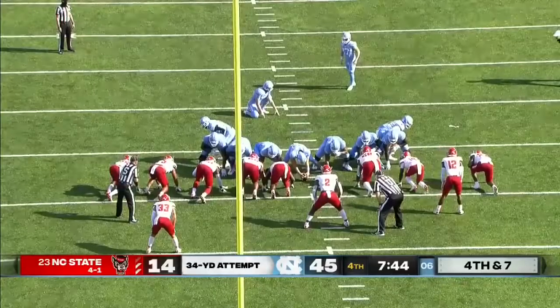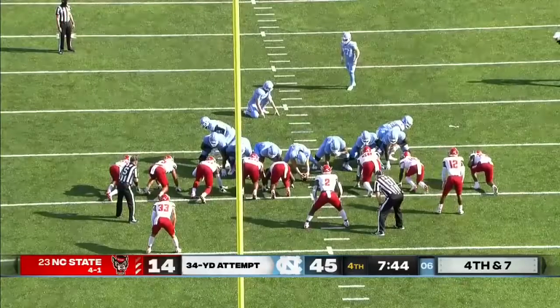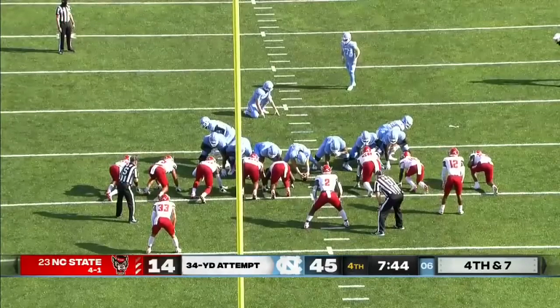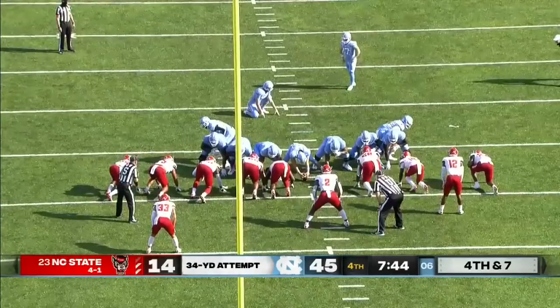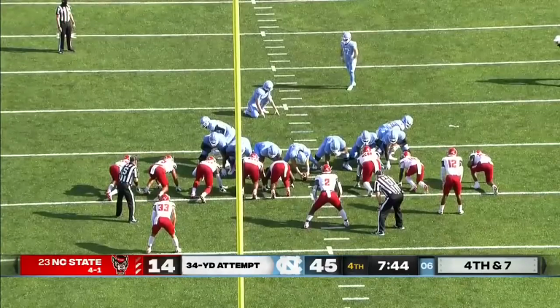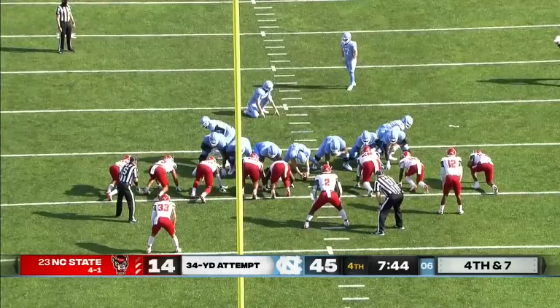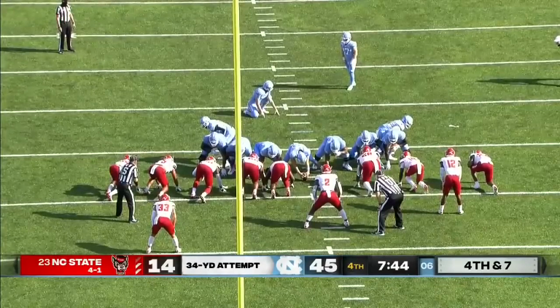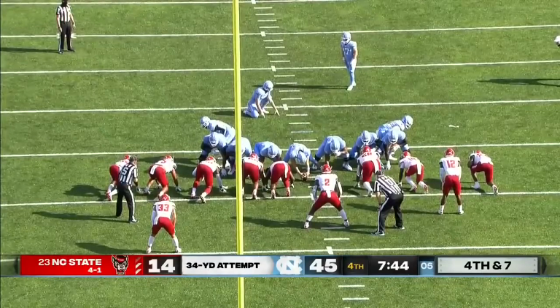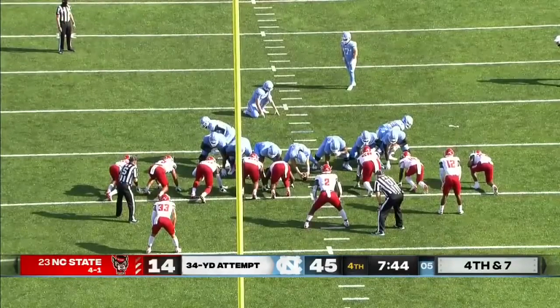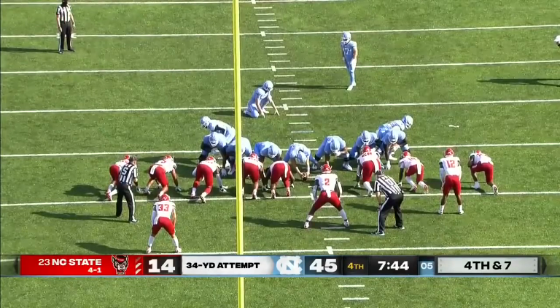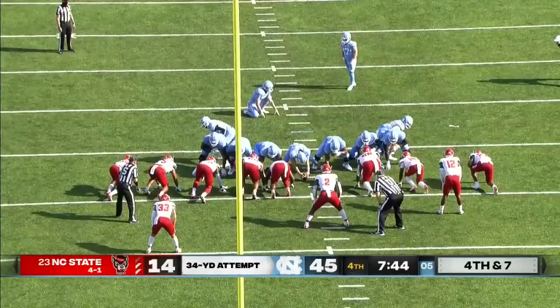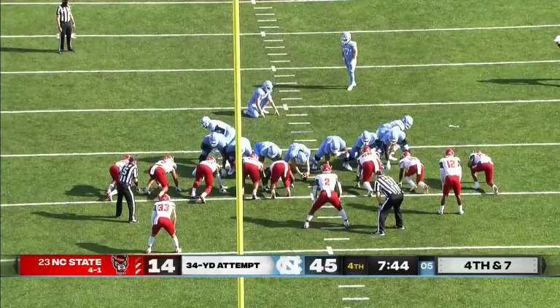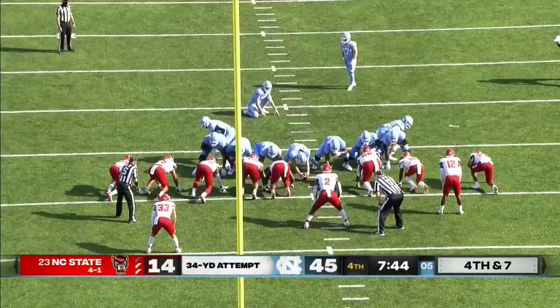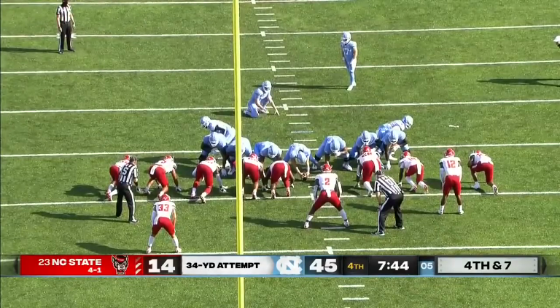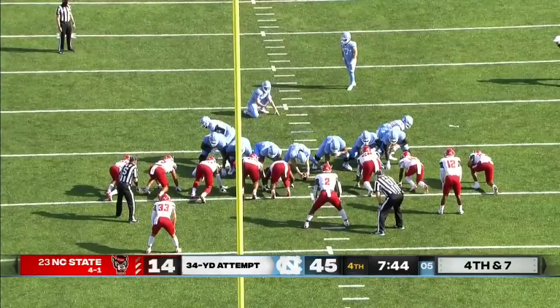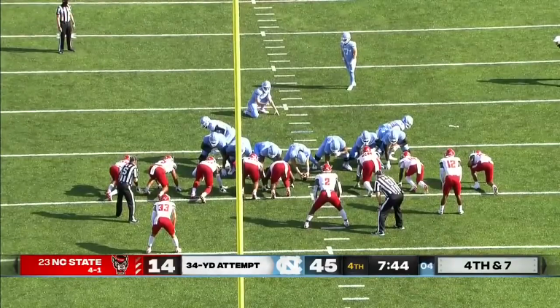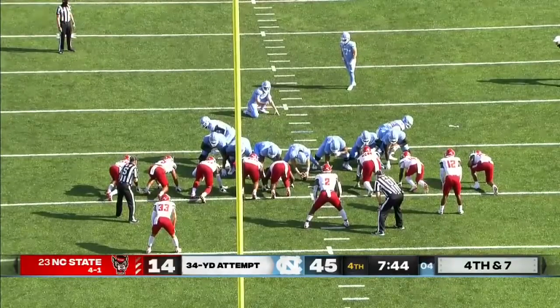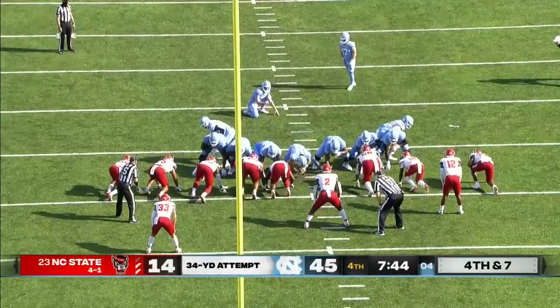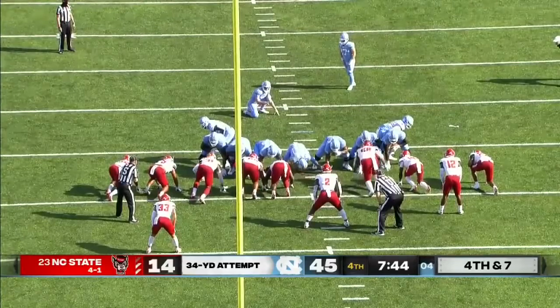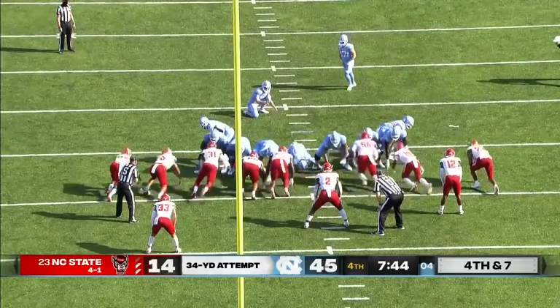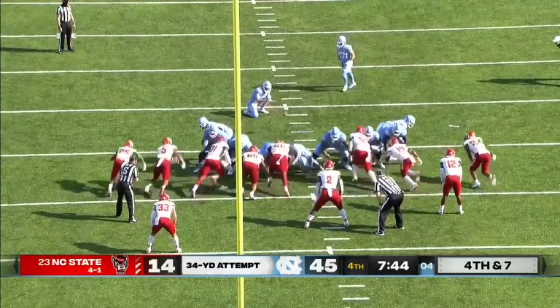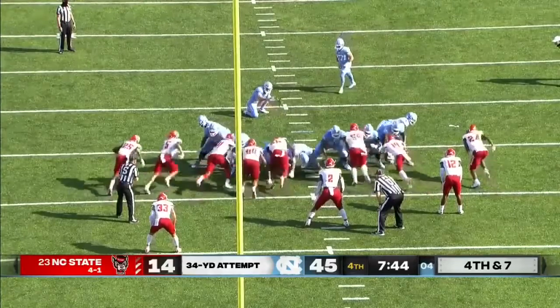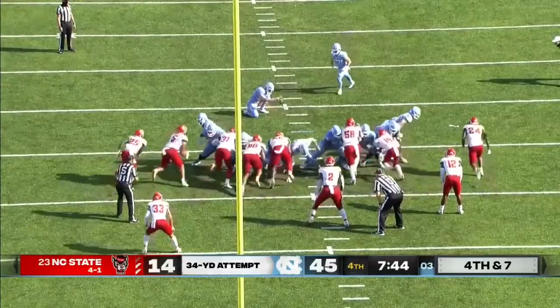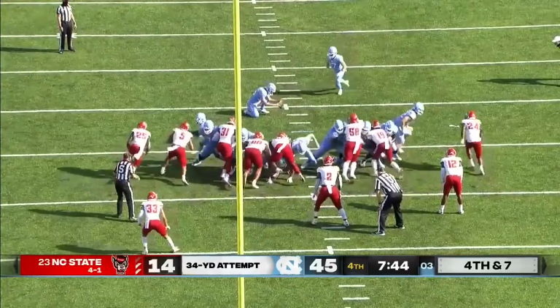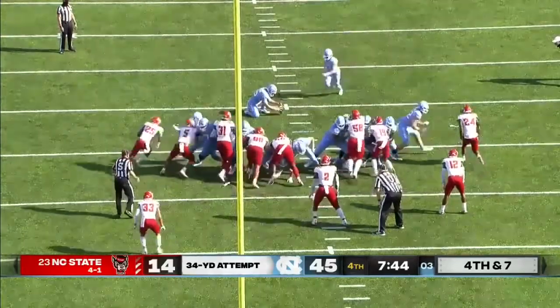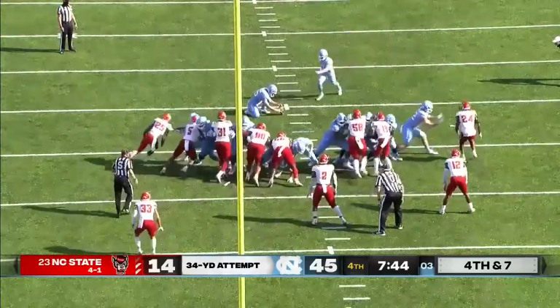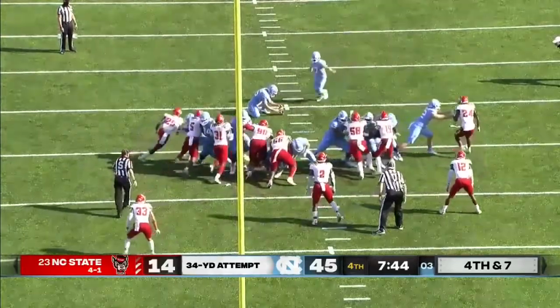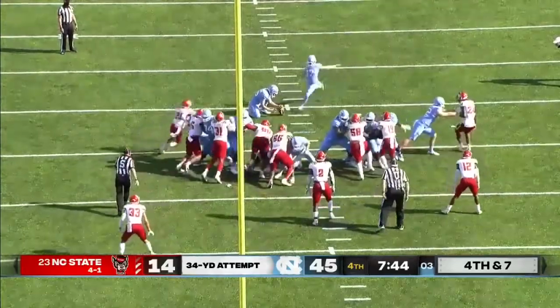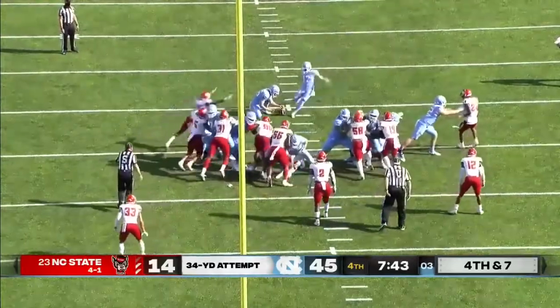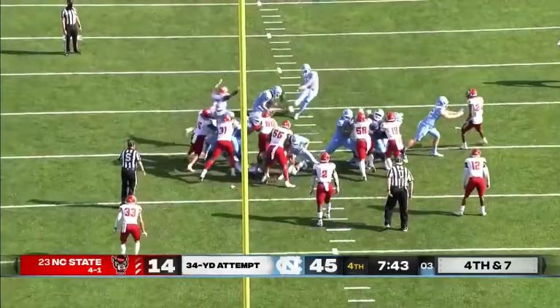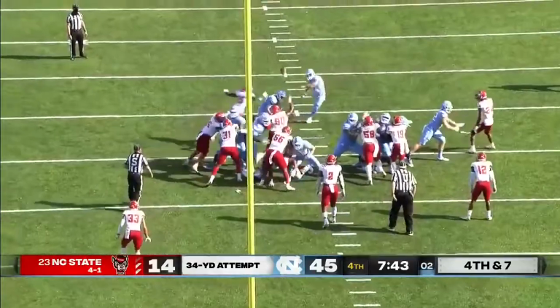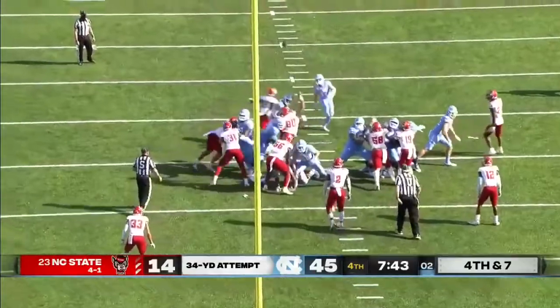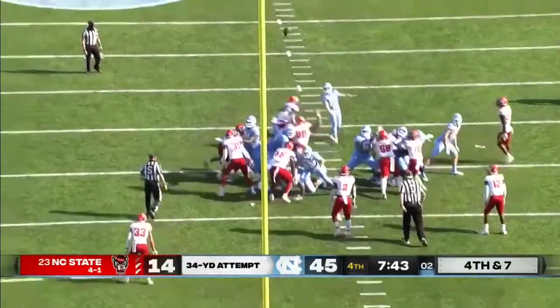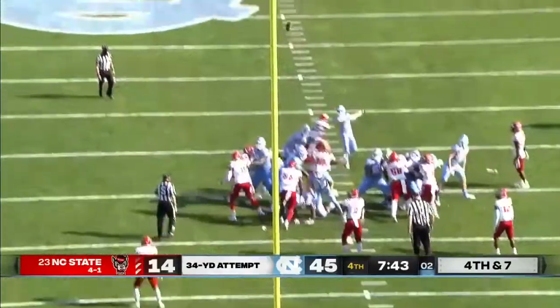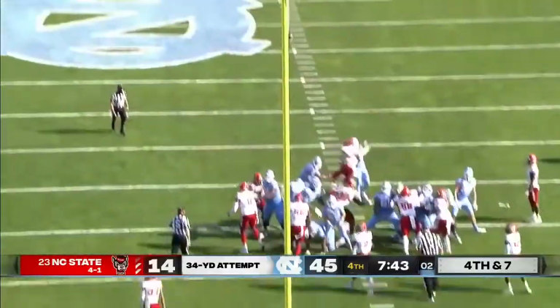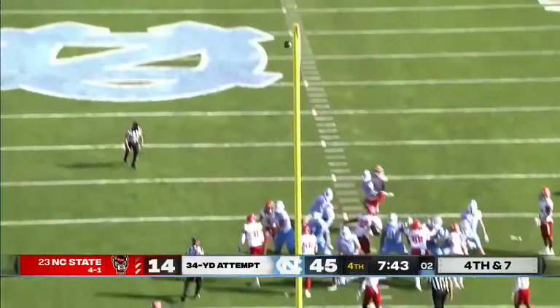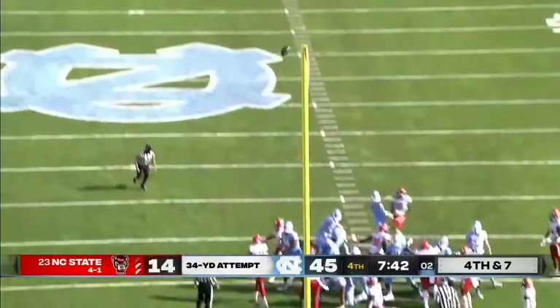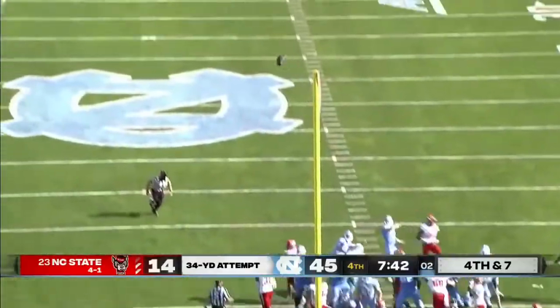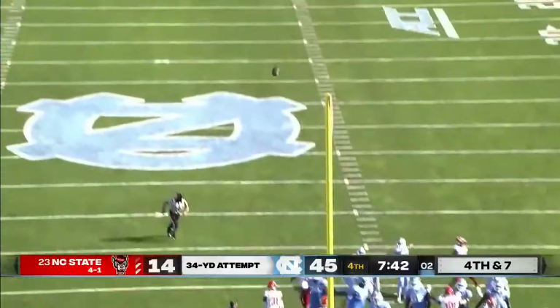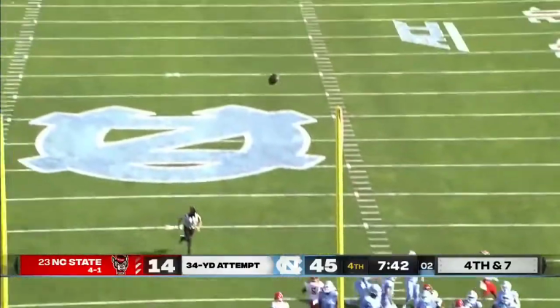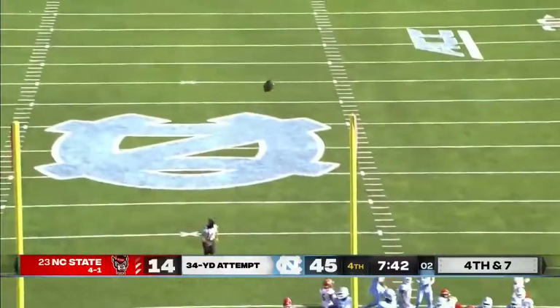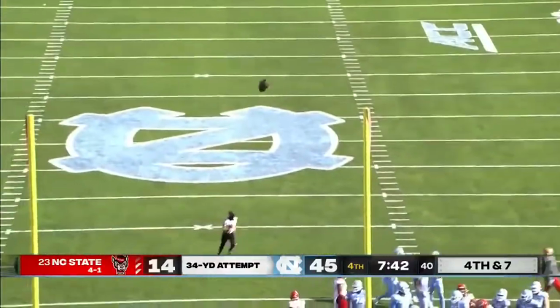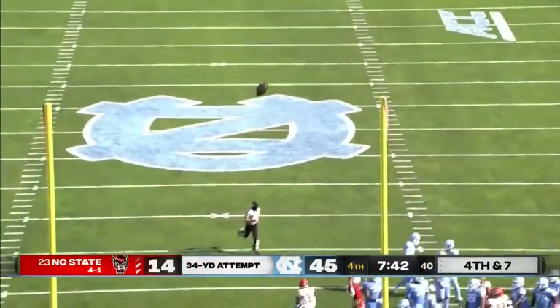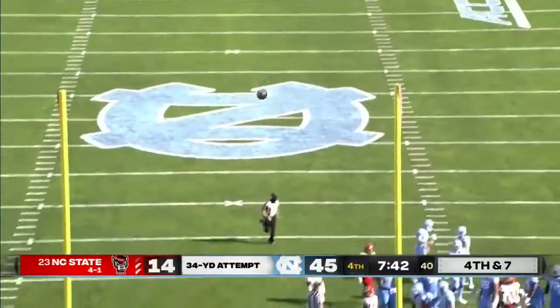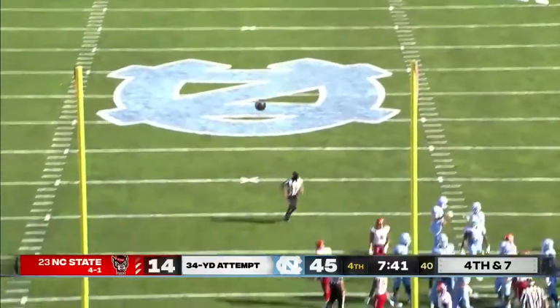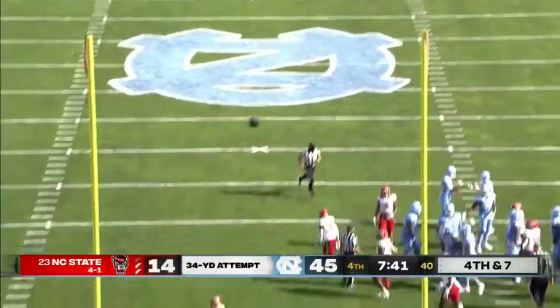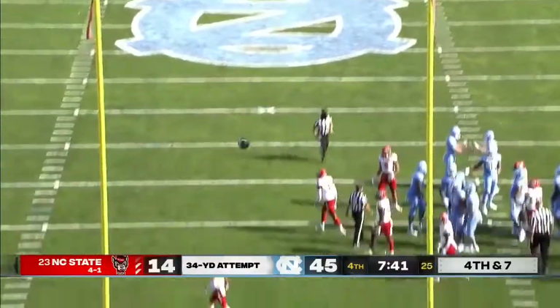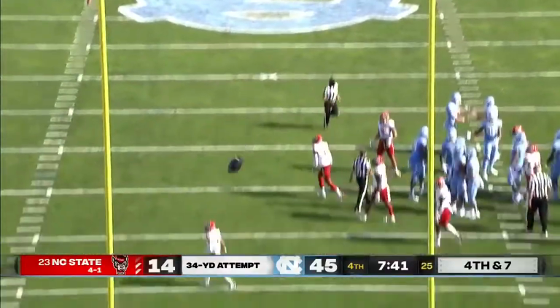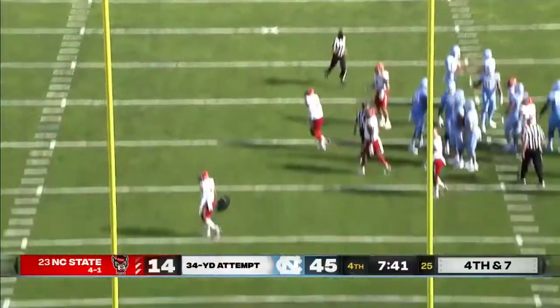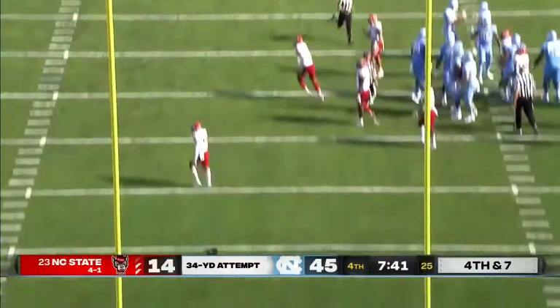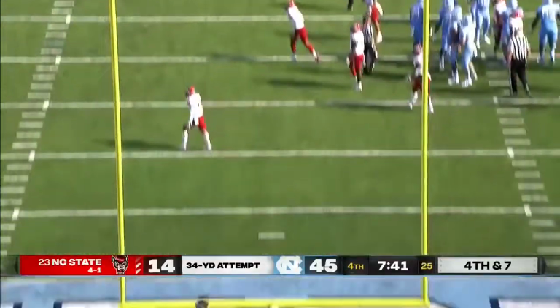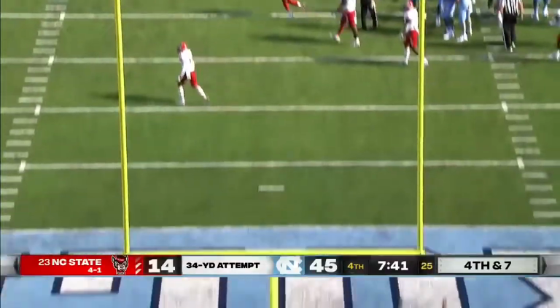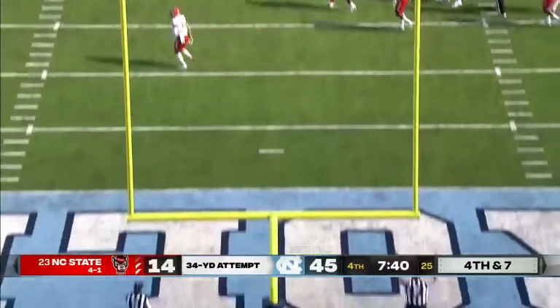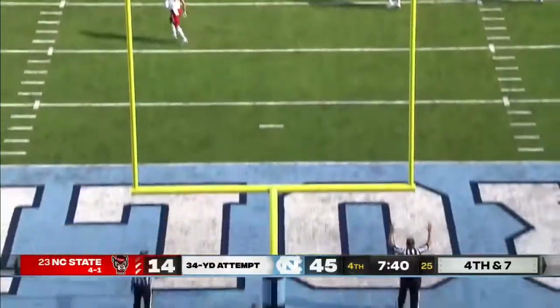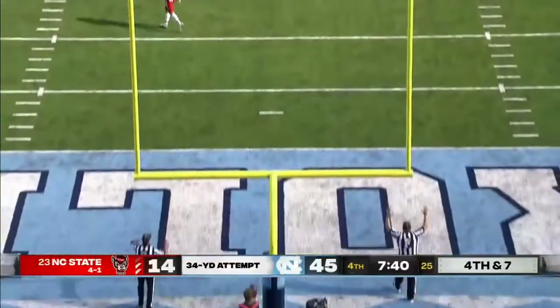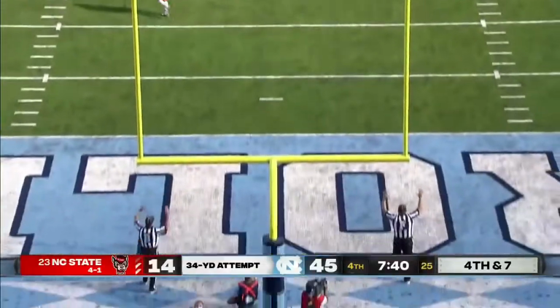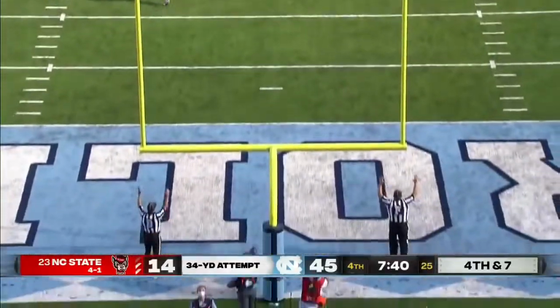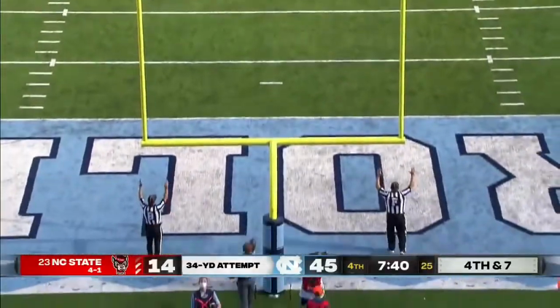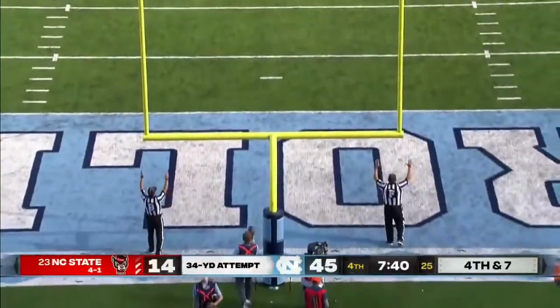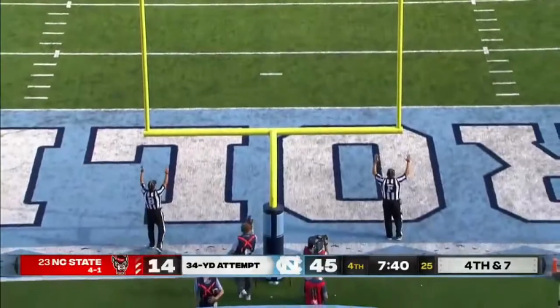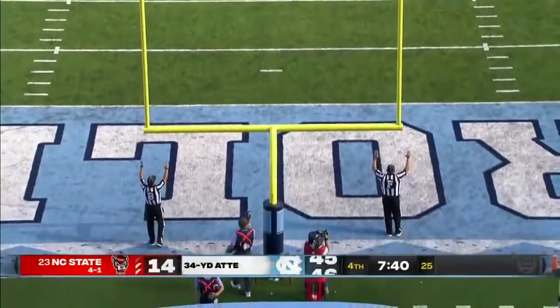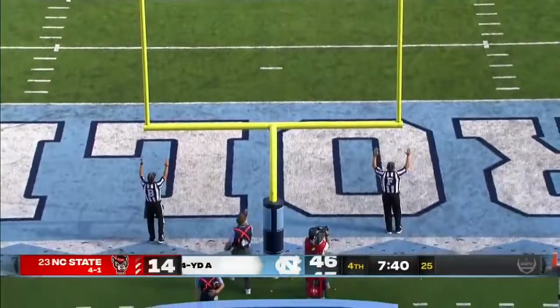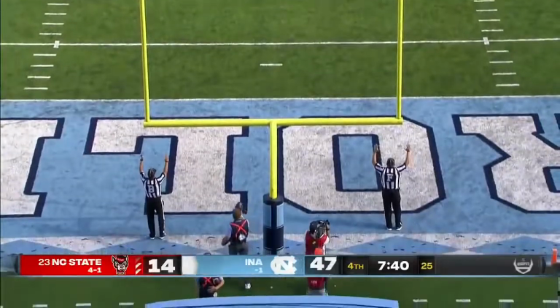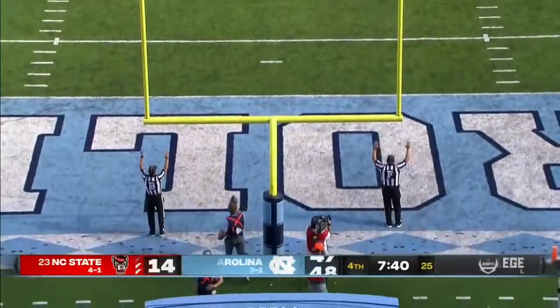He's out there to continue to get some work. 34-yard try here. Fourth down and seven — and he nails it.